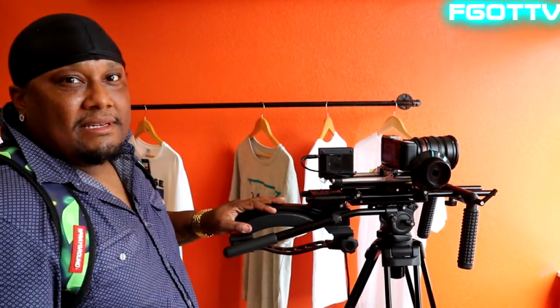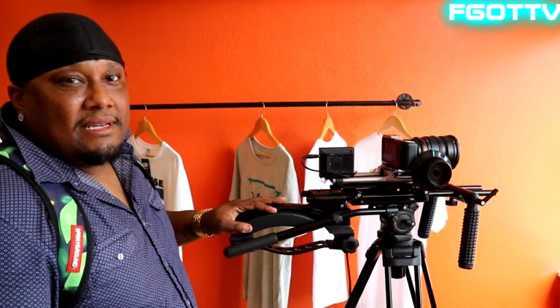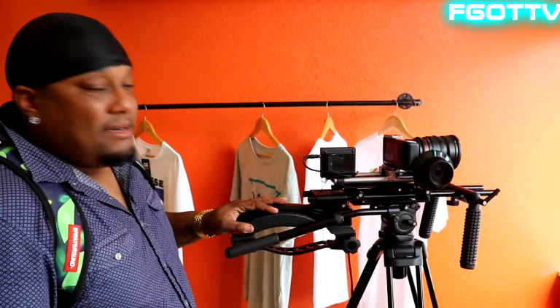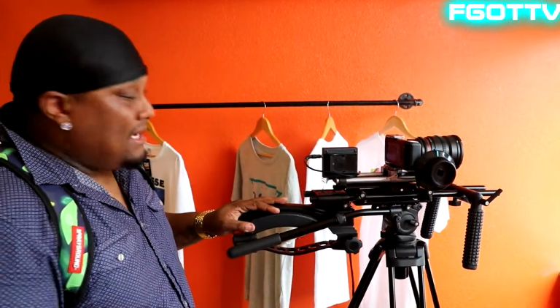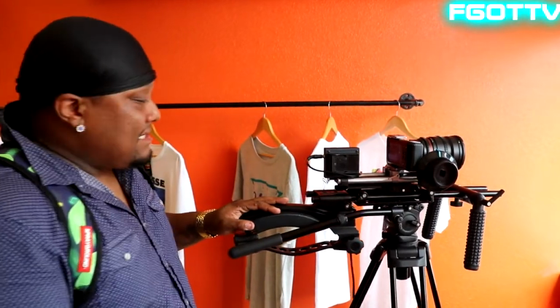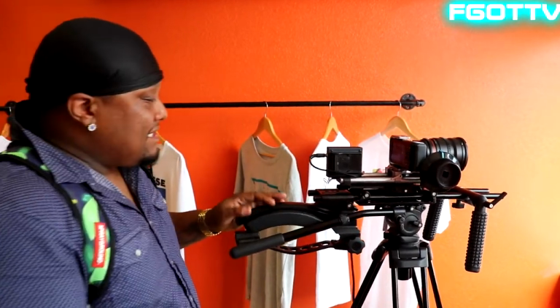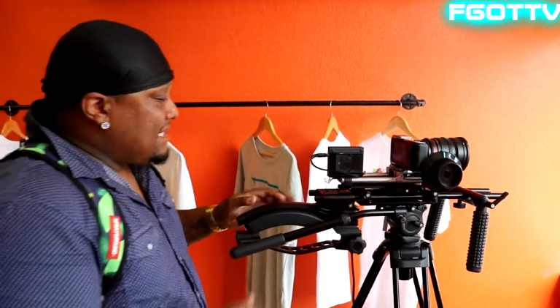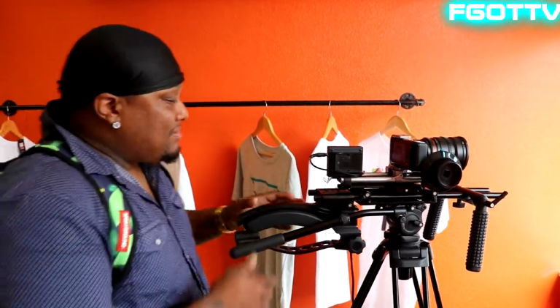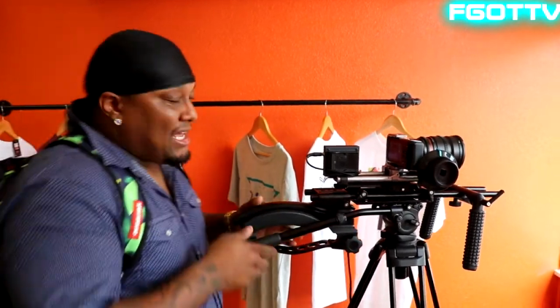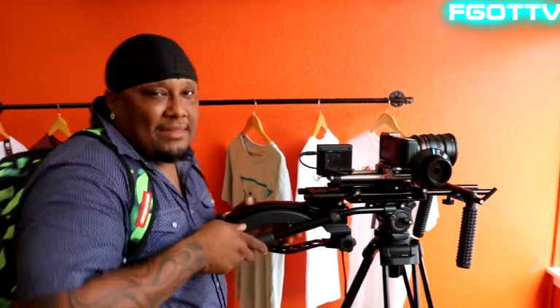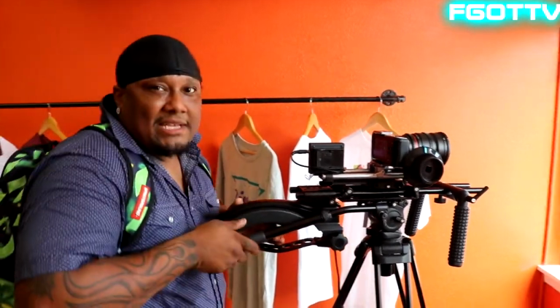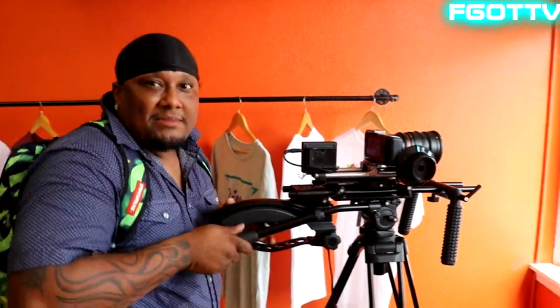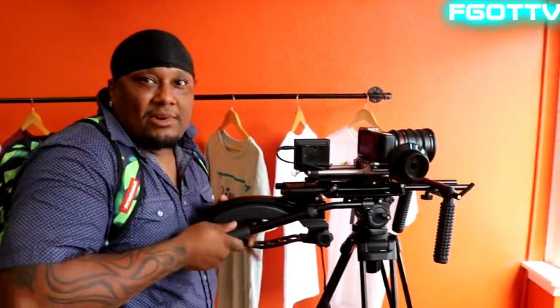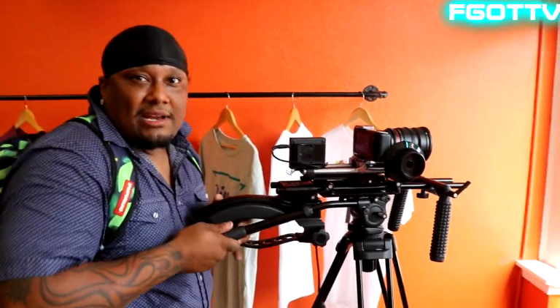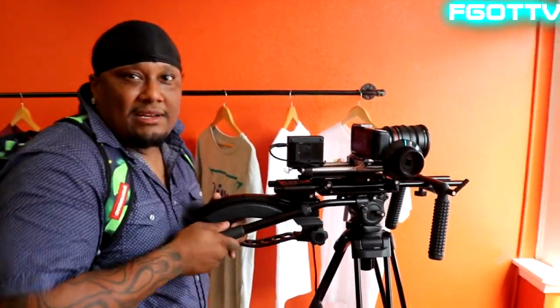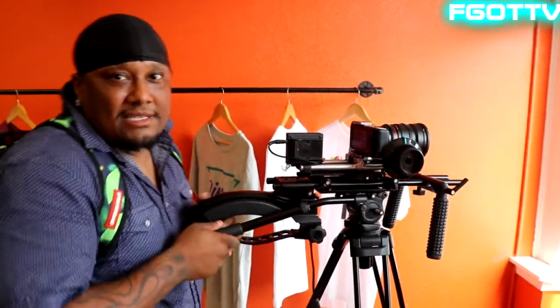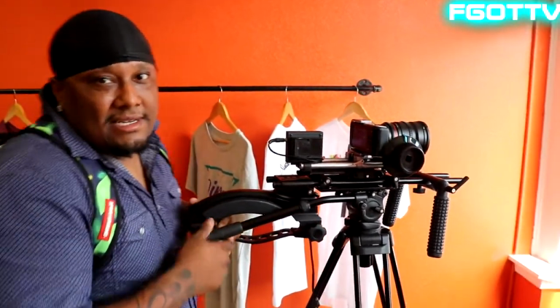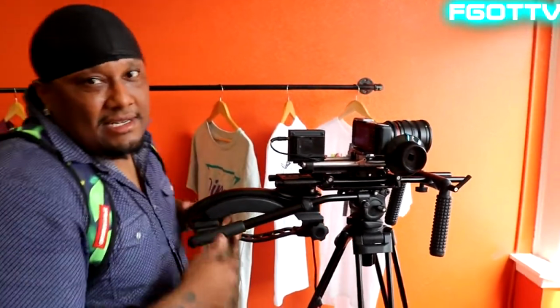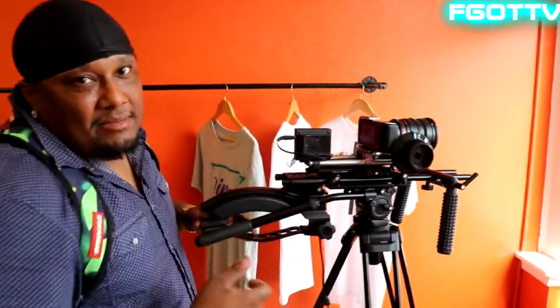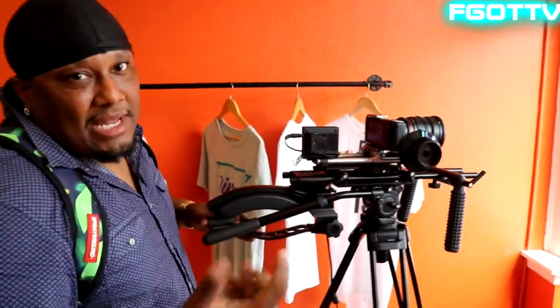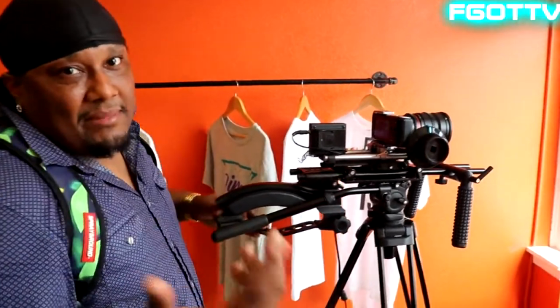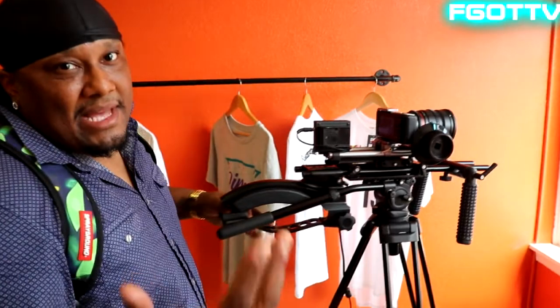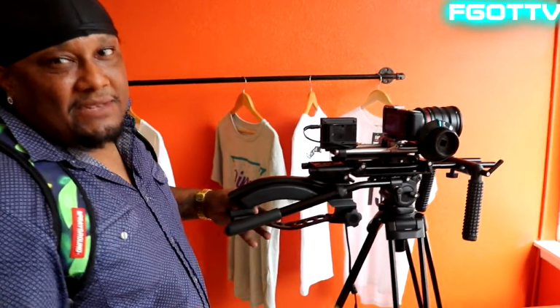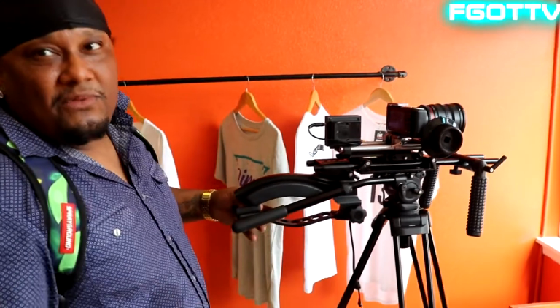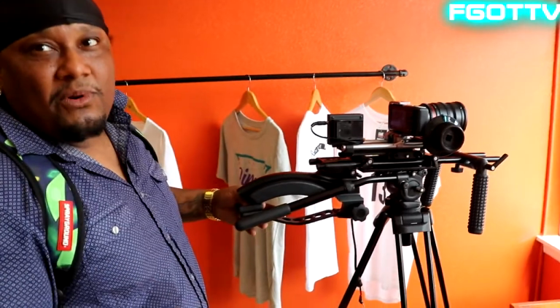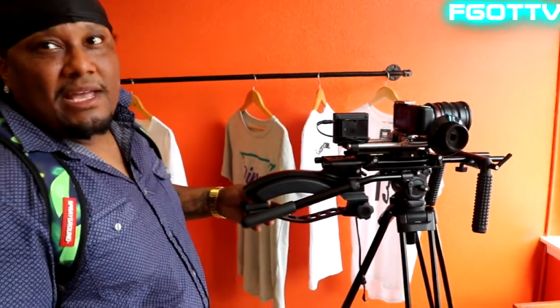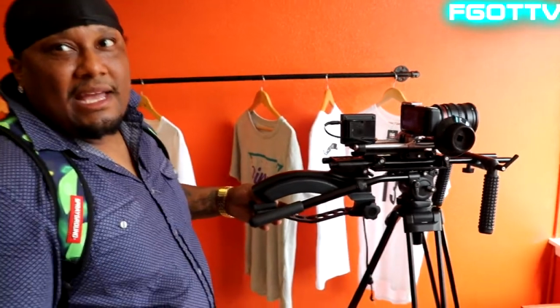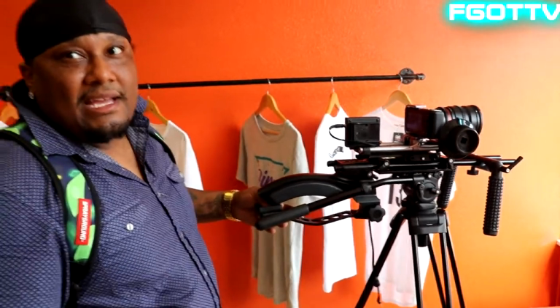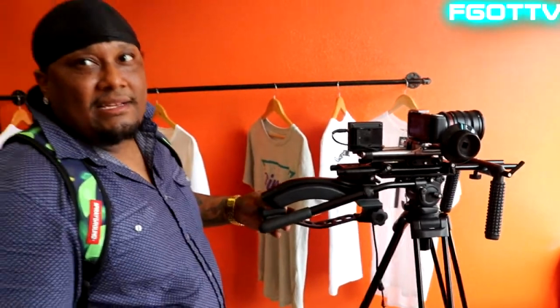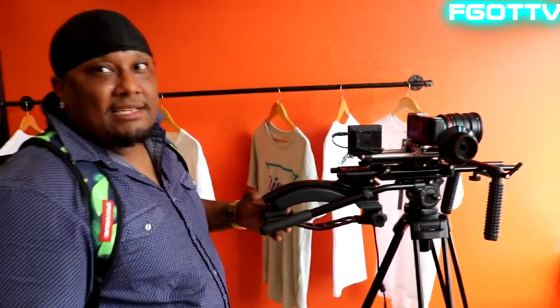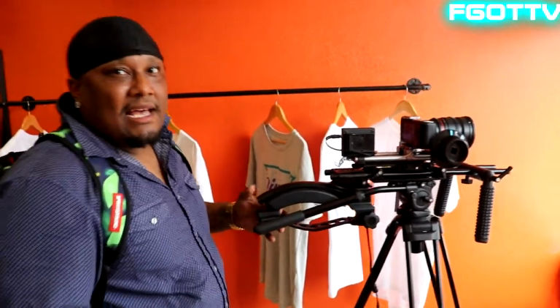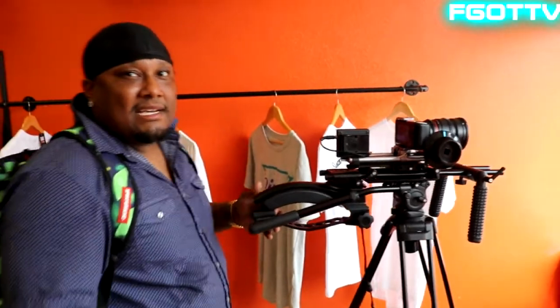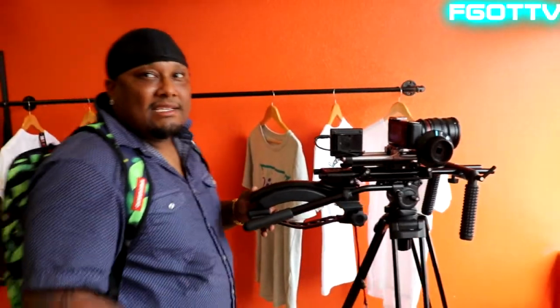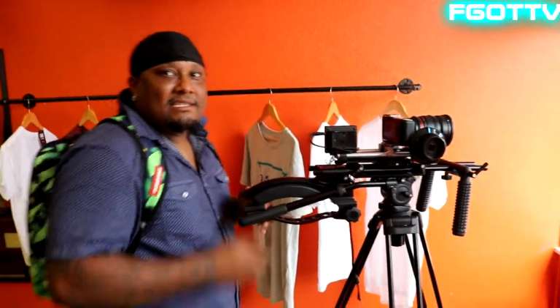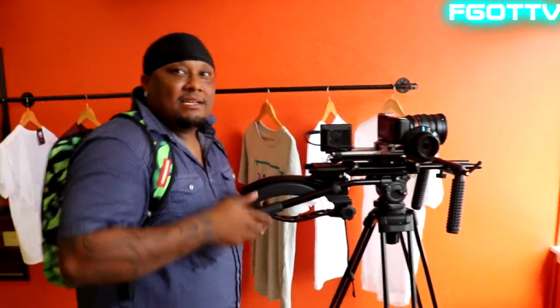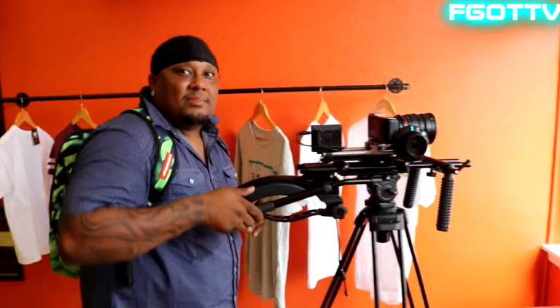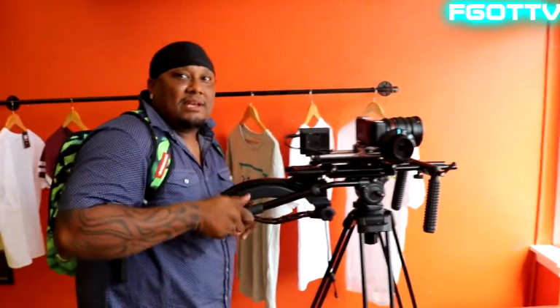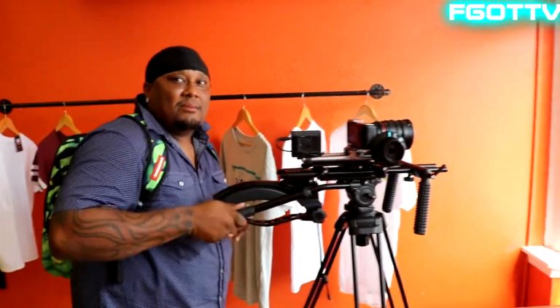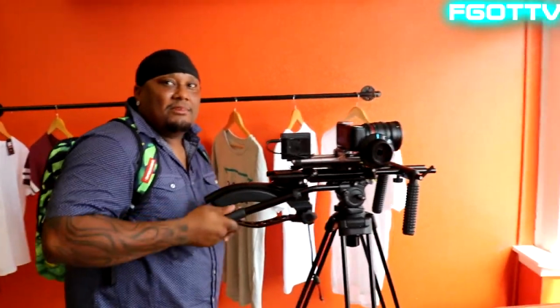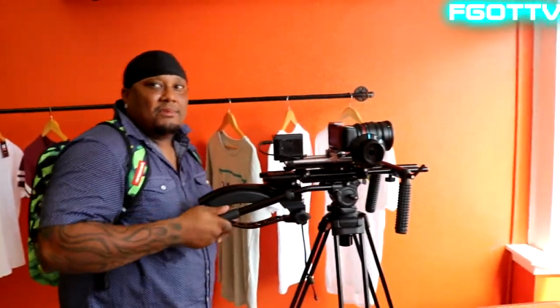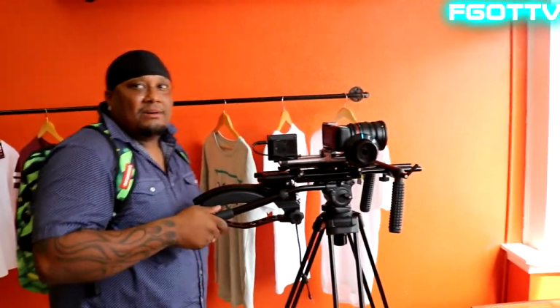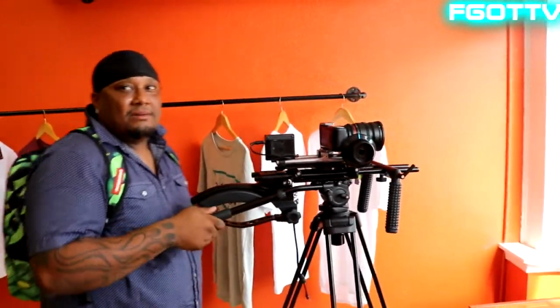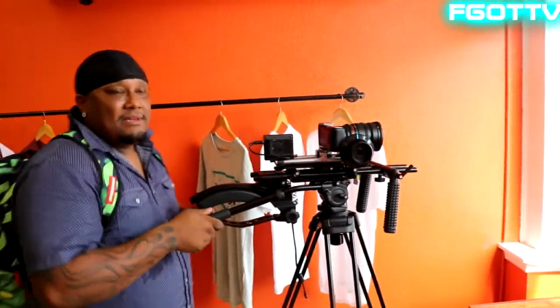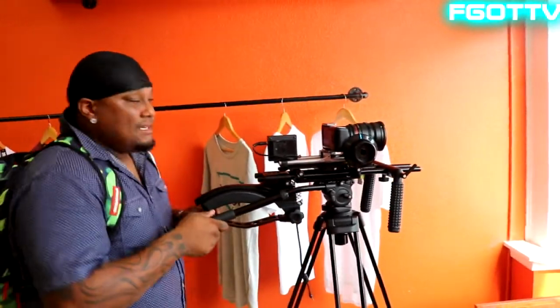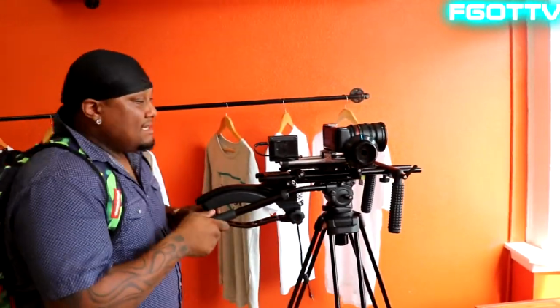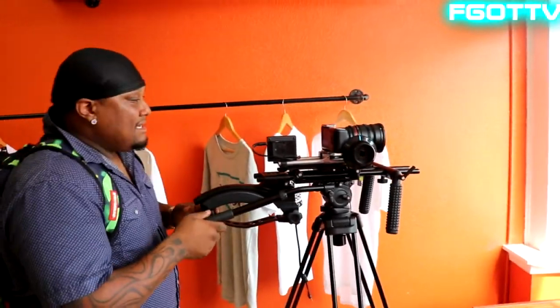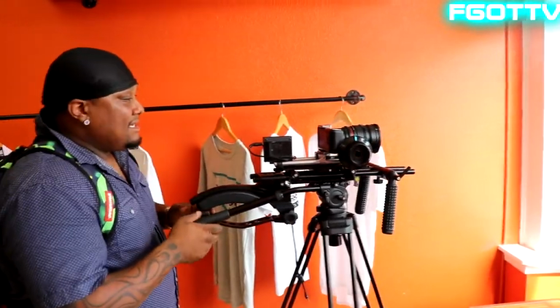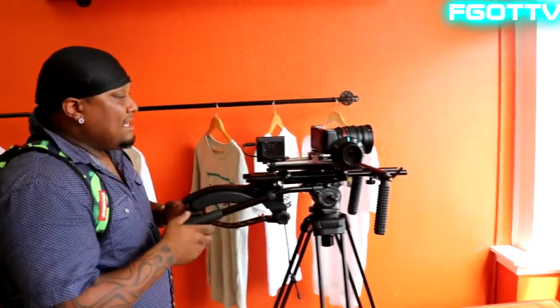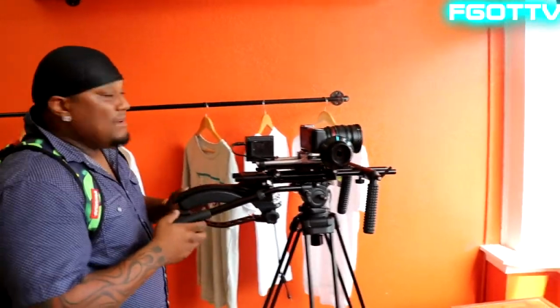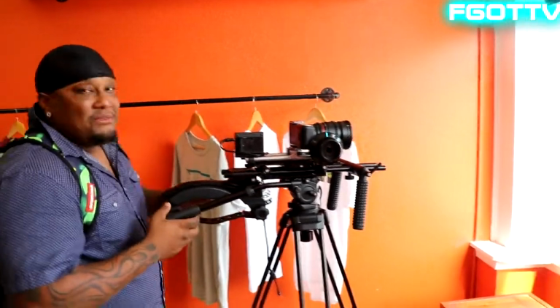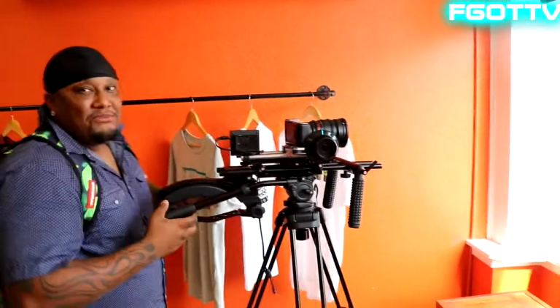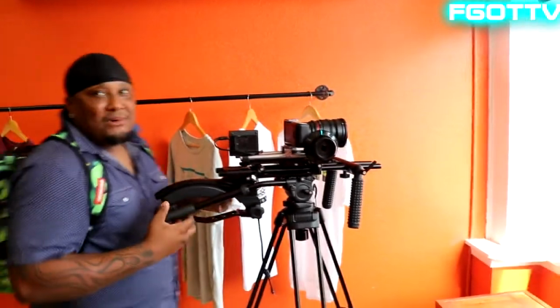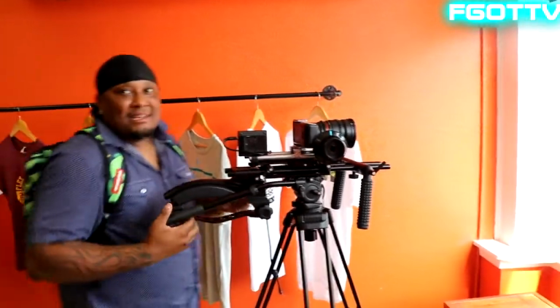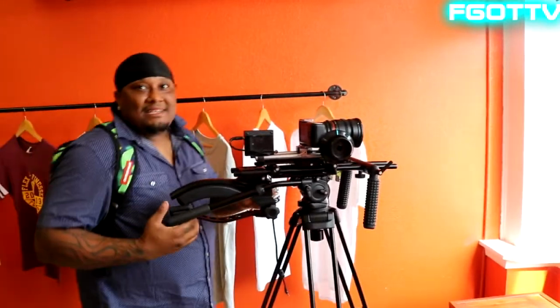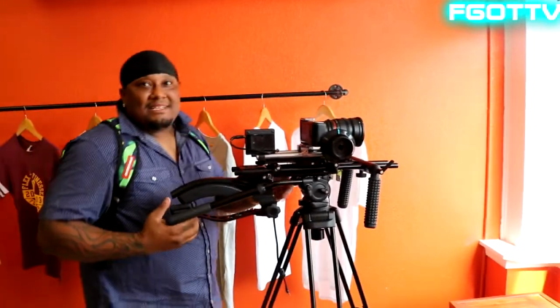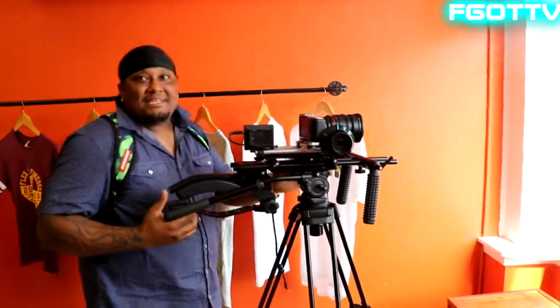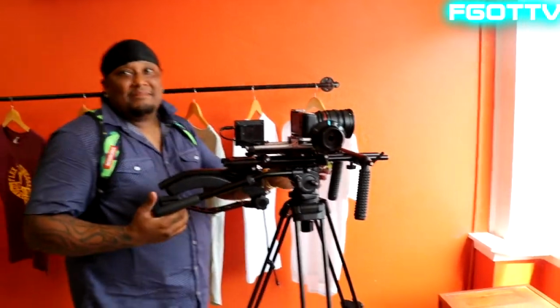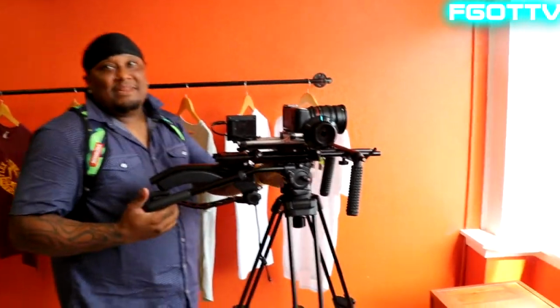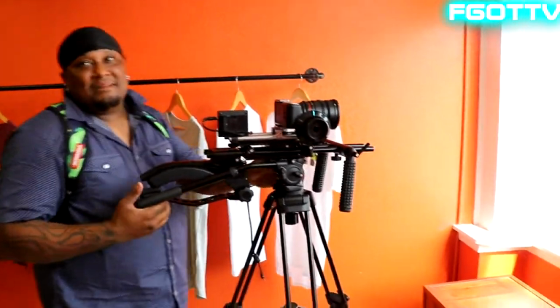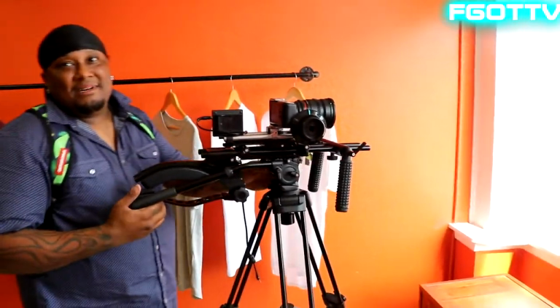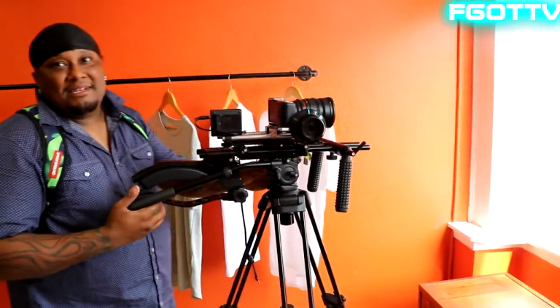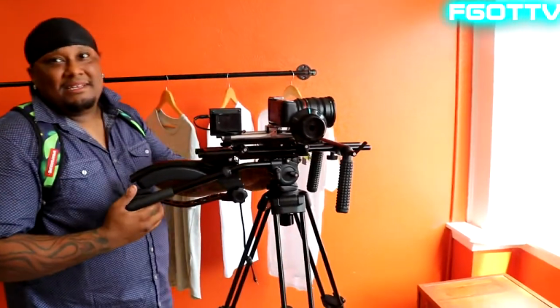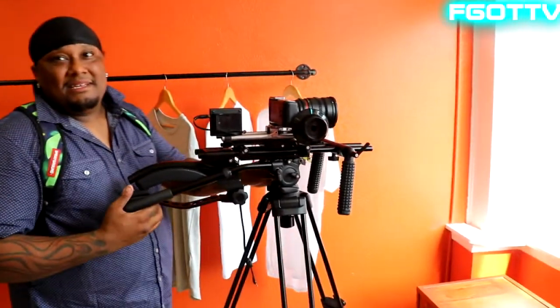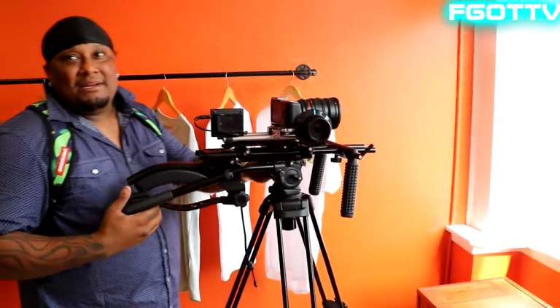I suggest Black Magic products. Black Magic 4K — it's an excellent cinema camera as well, if you can afford it. It's up there, but you know.